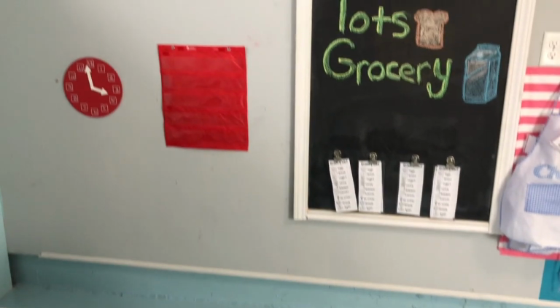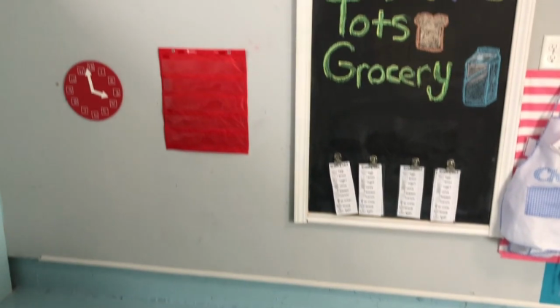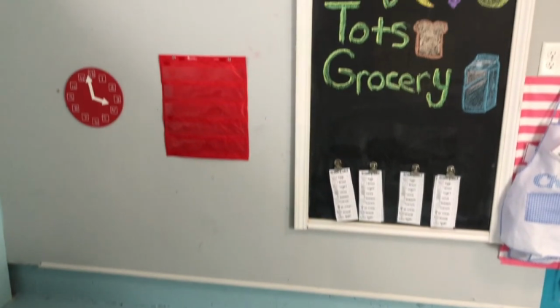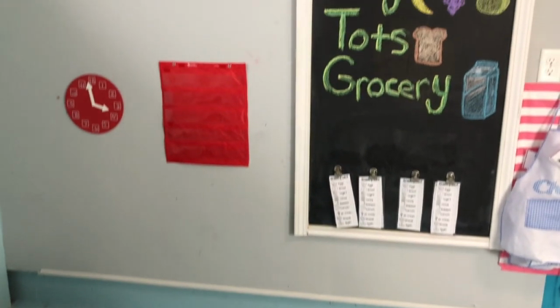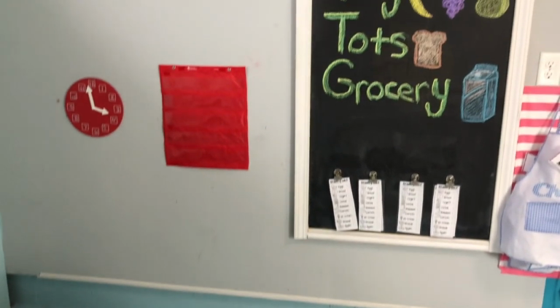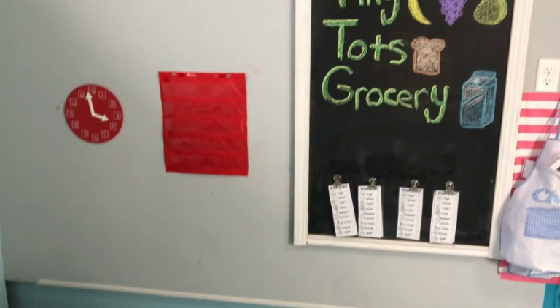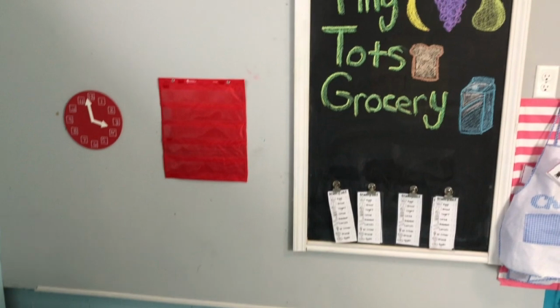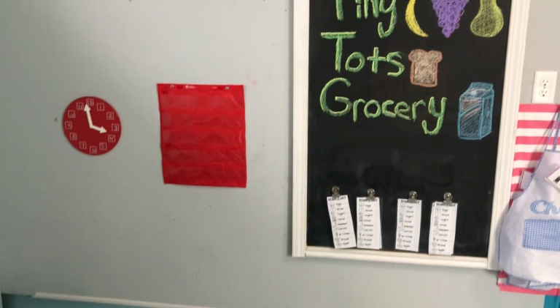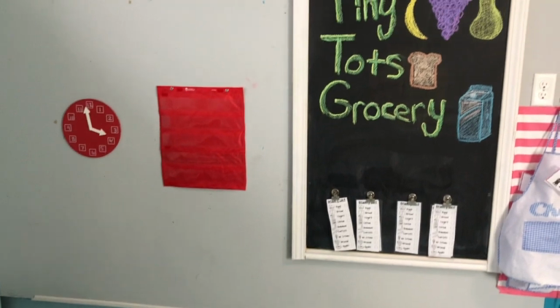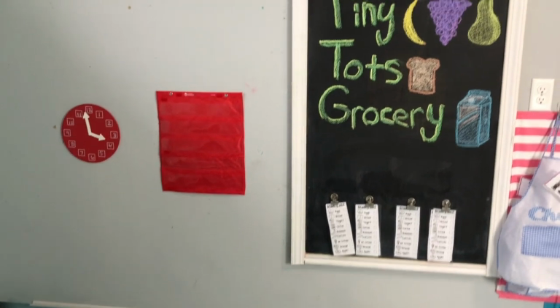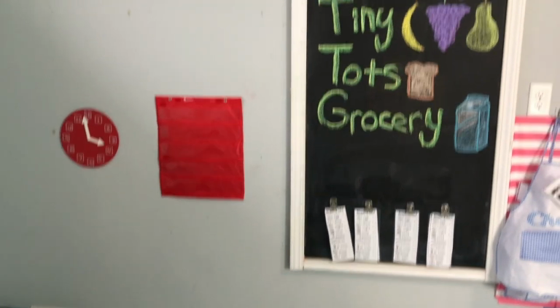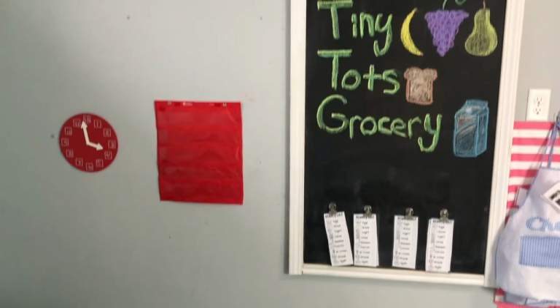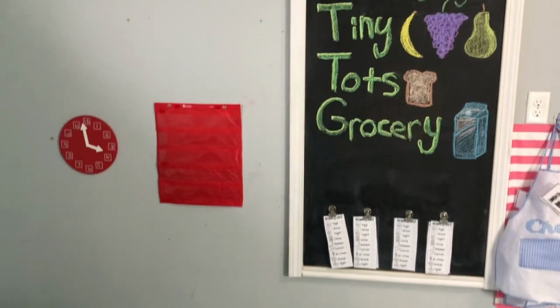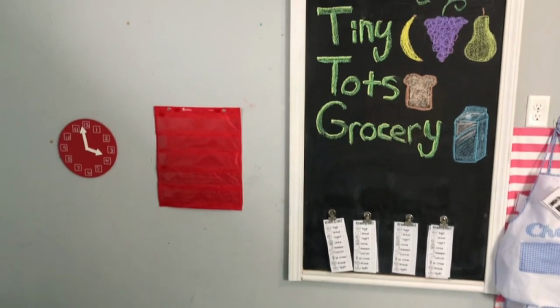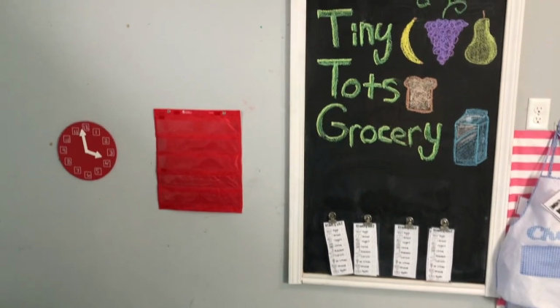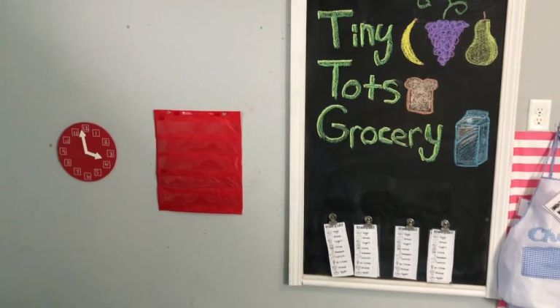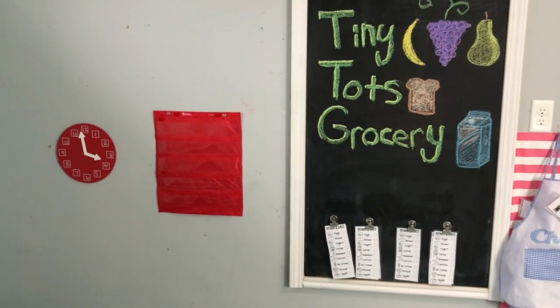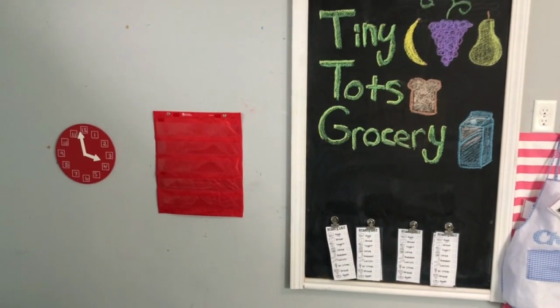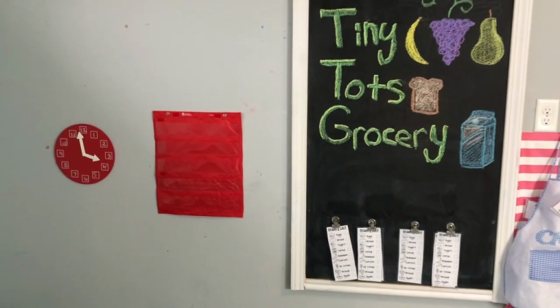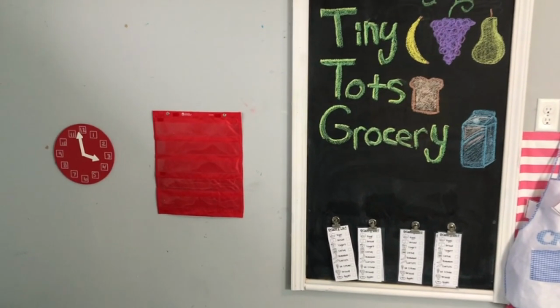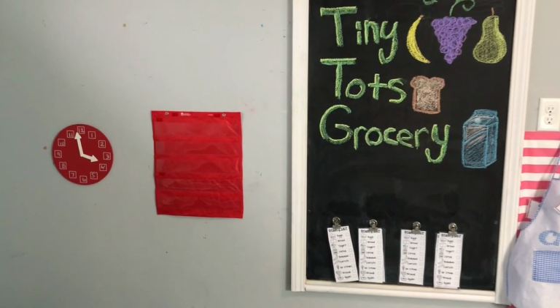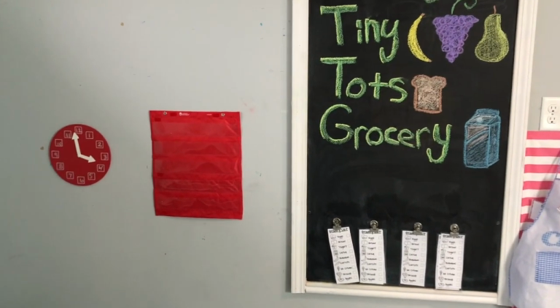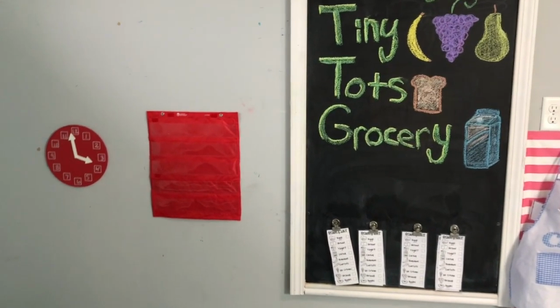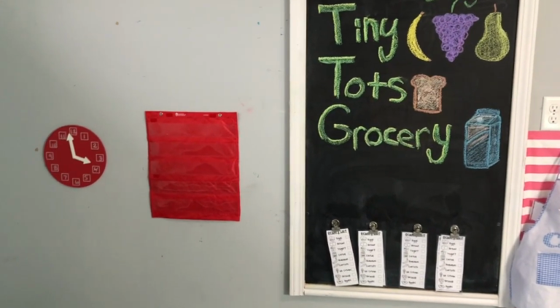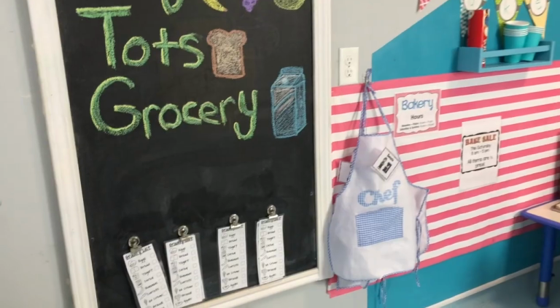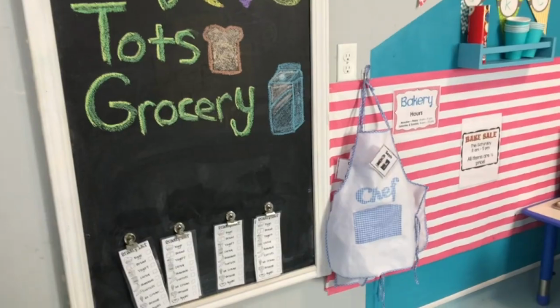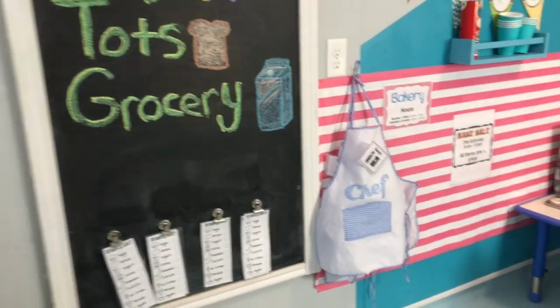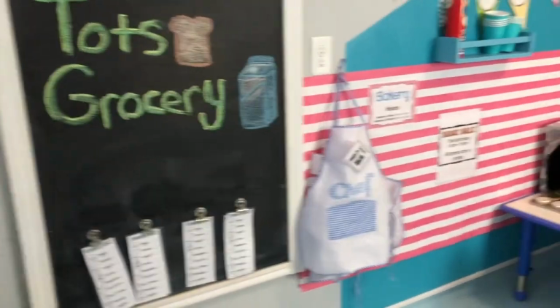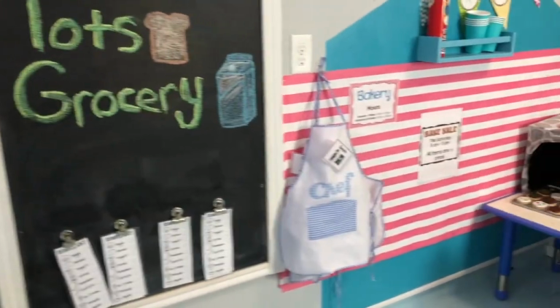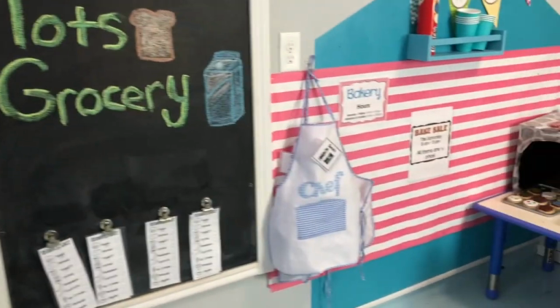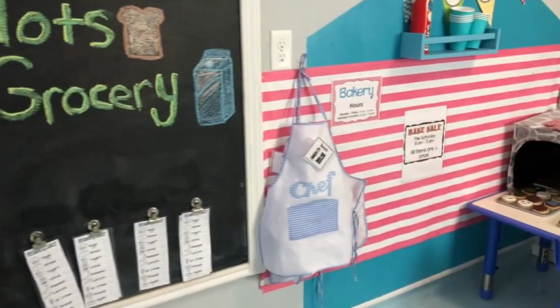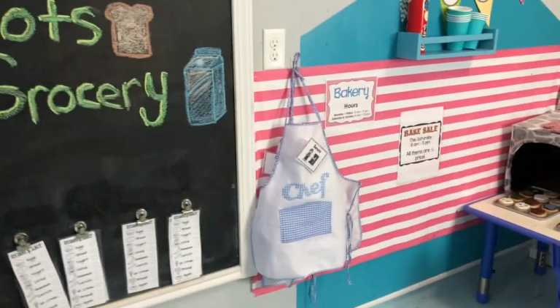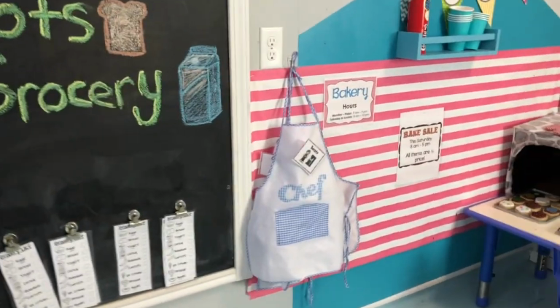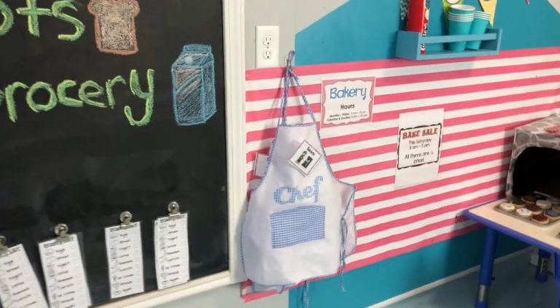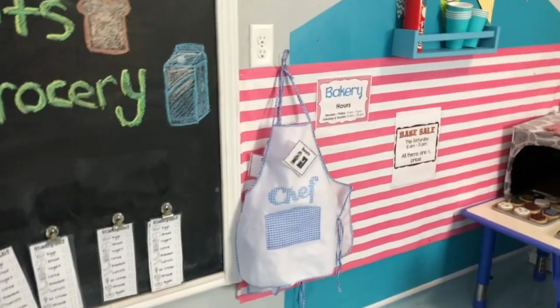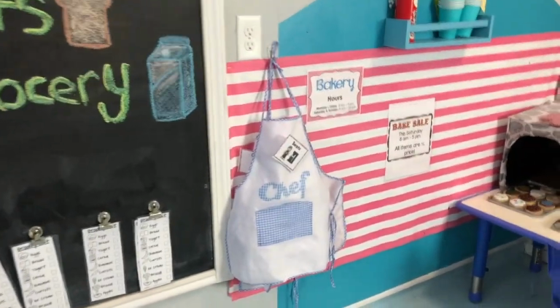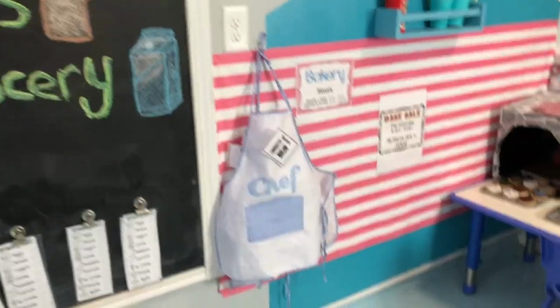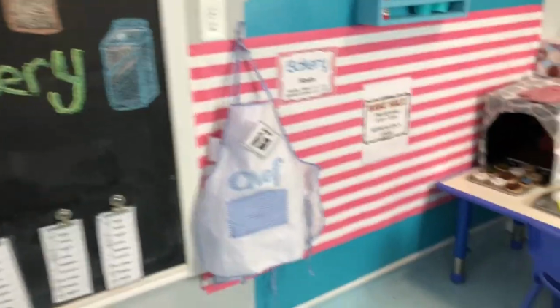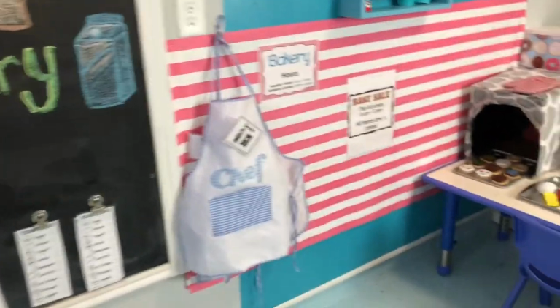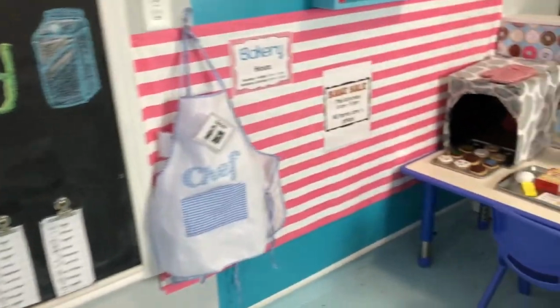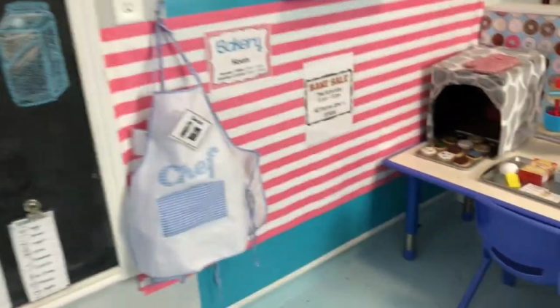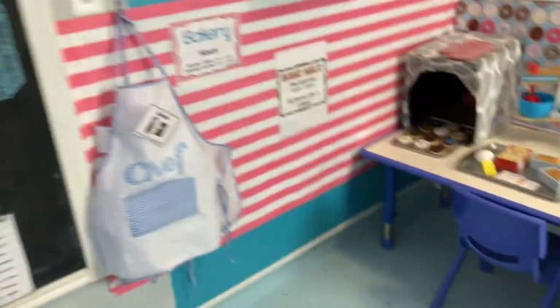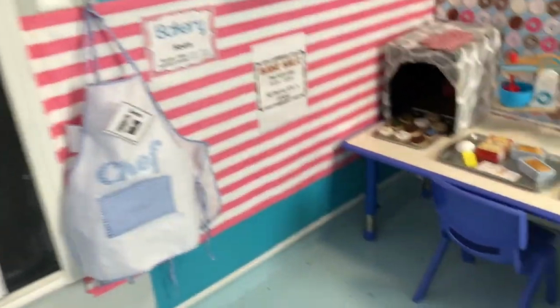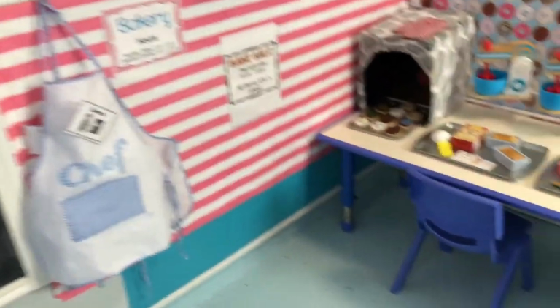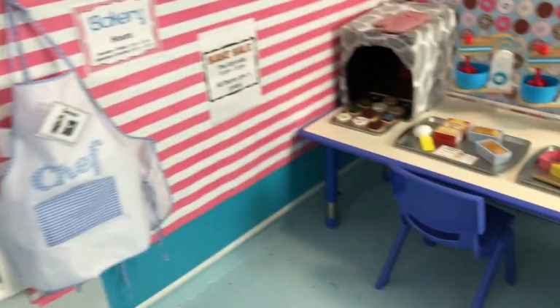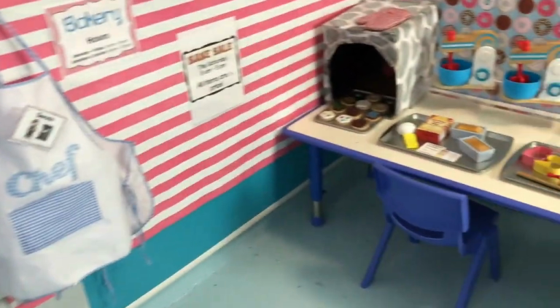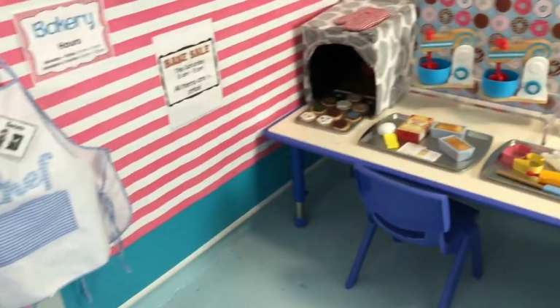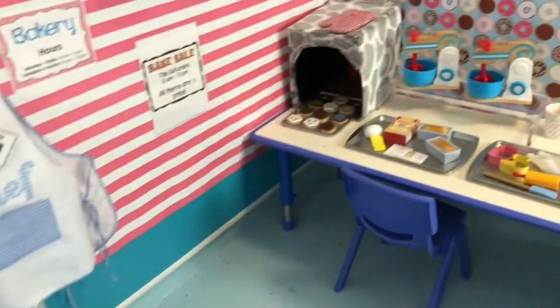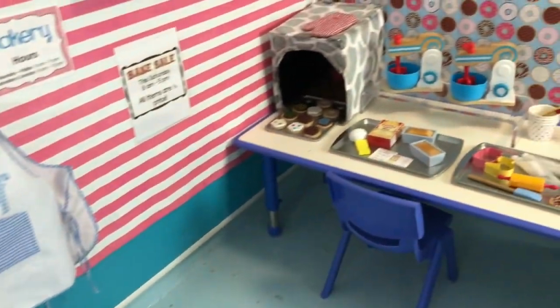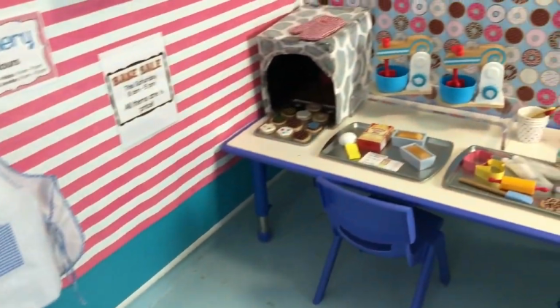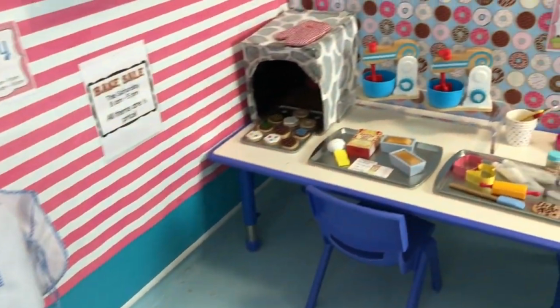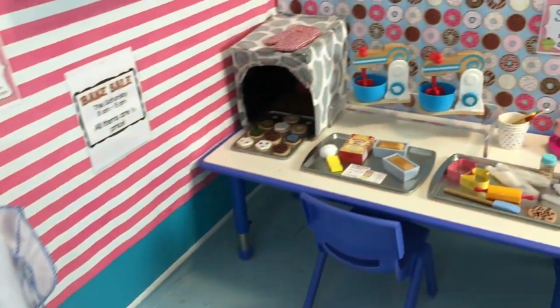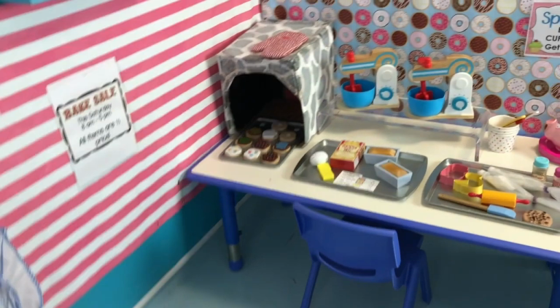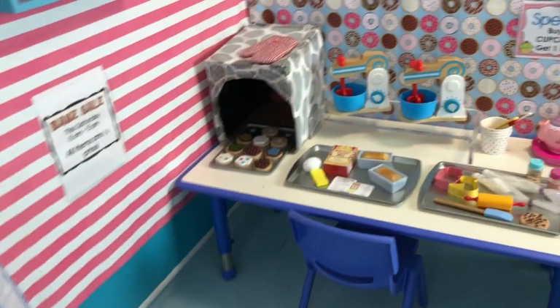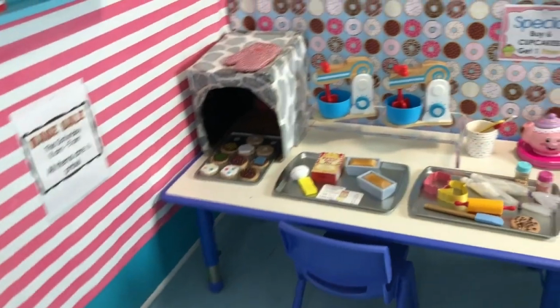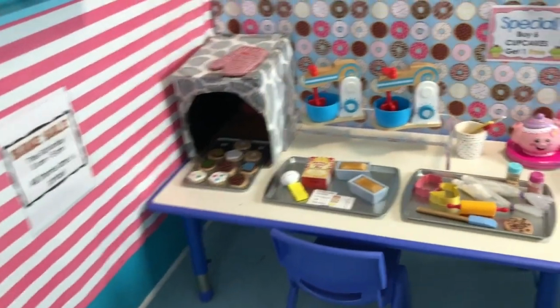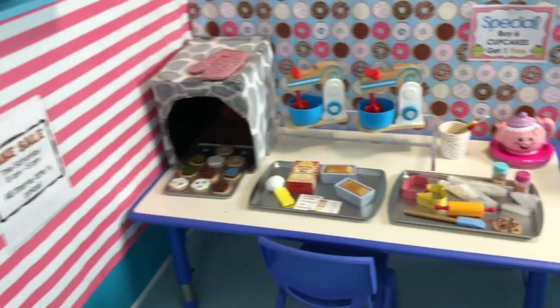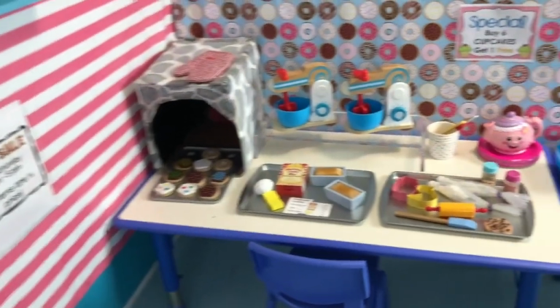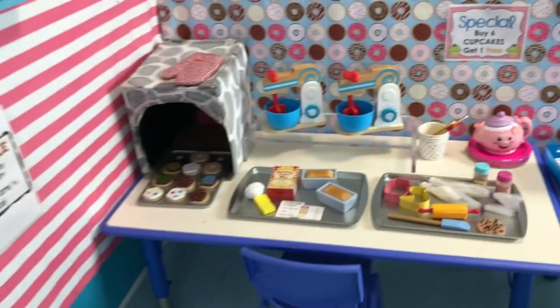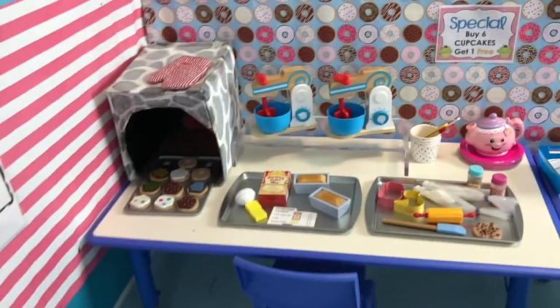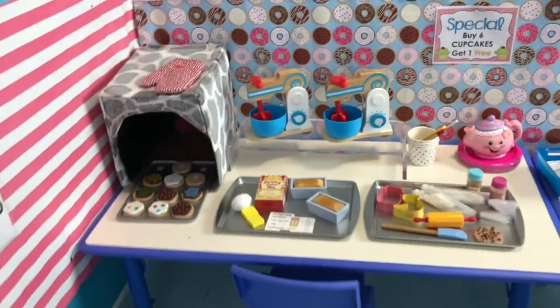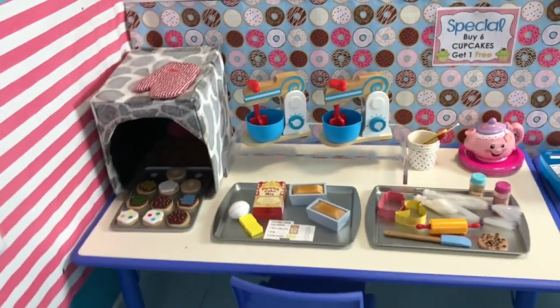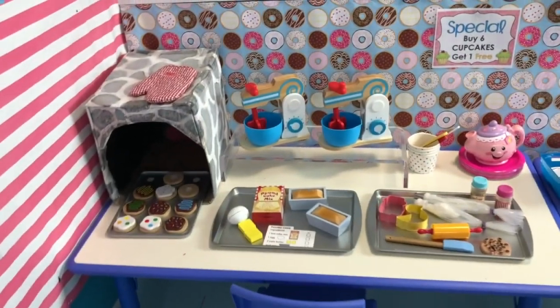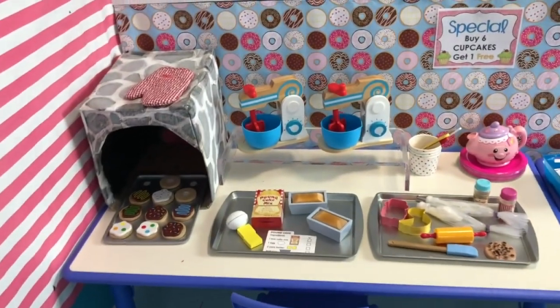You'll notice that next to my grocery store is our bakery. If you want more on how I created this, look in the description down below.